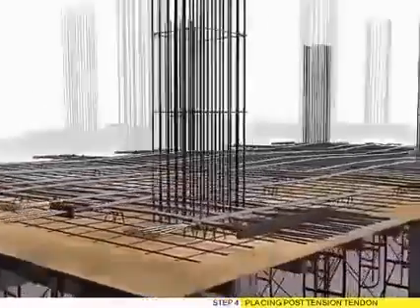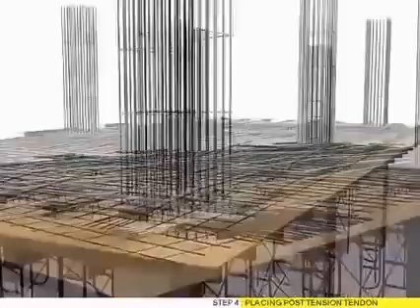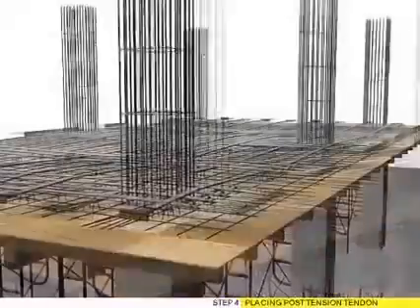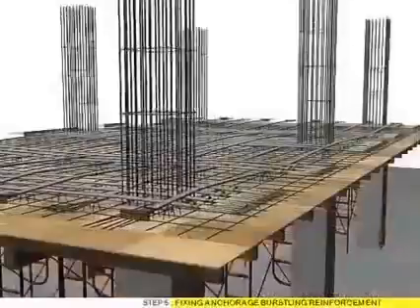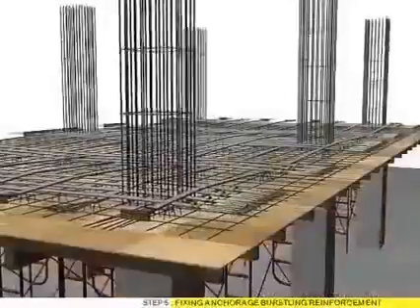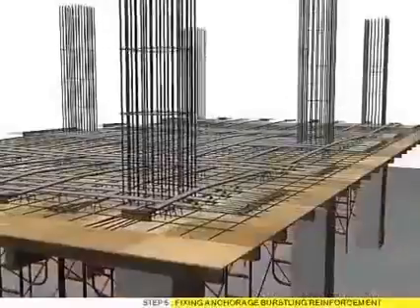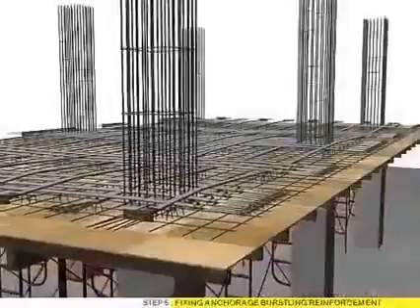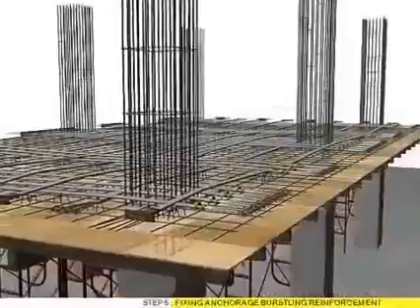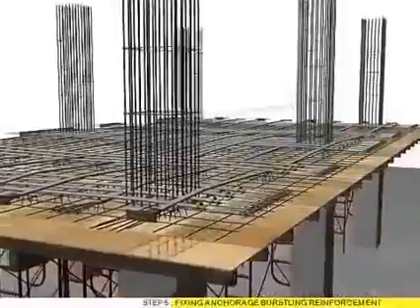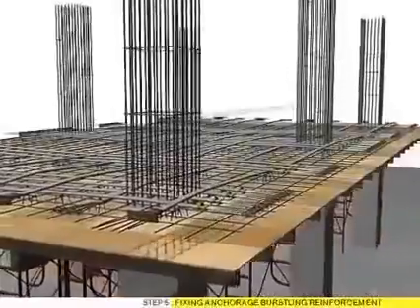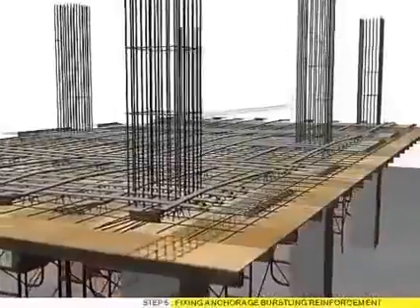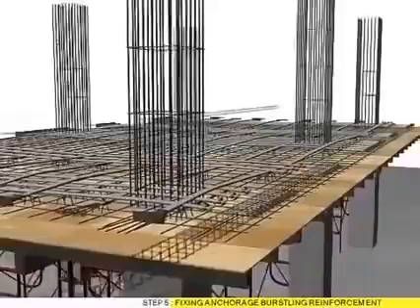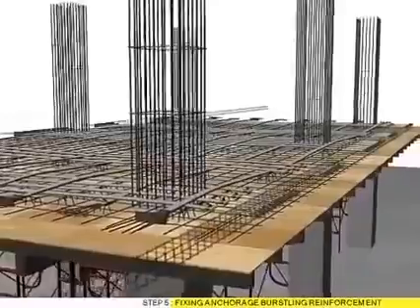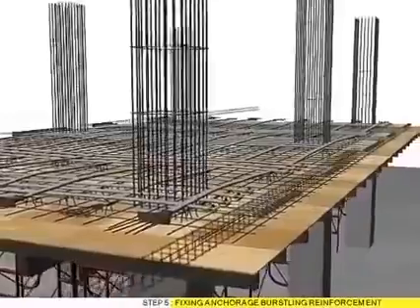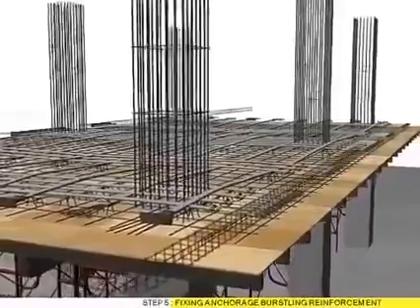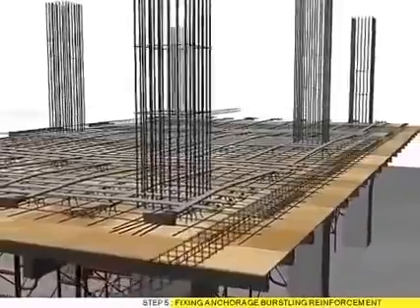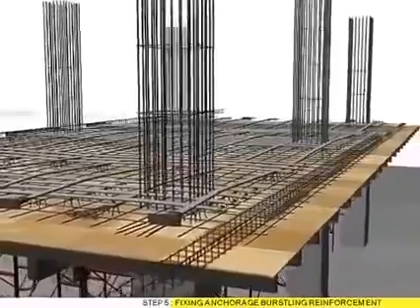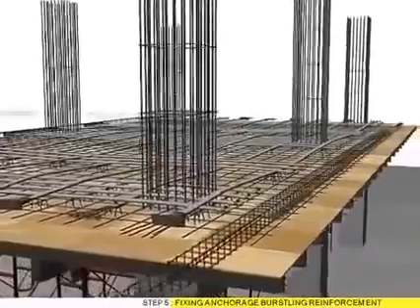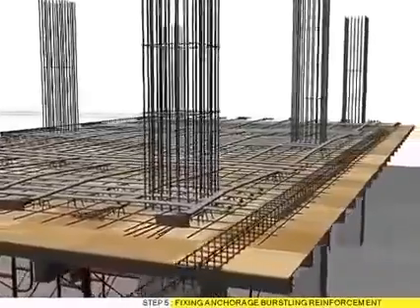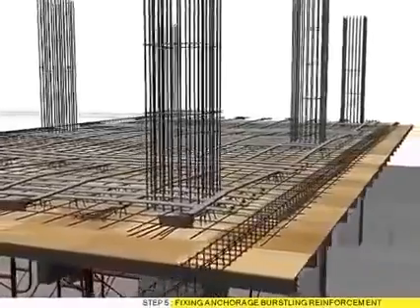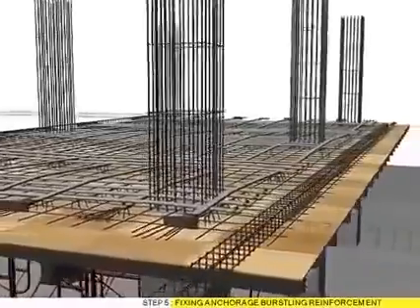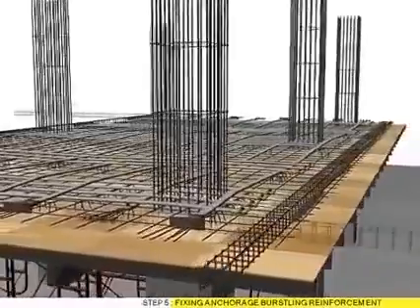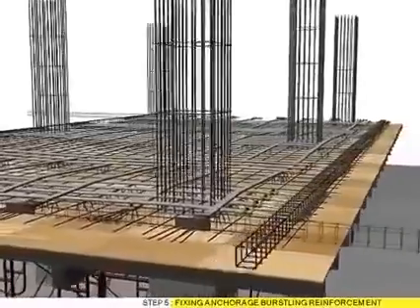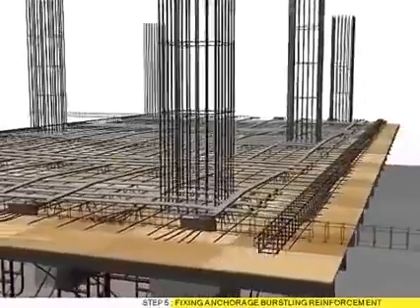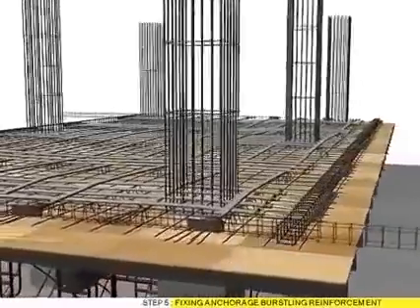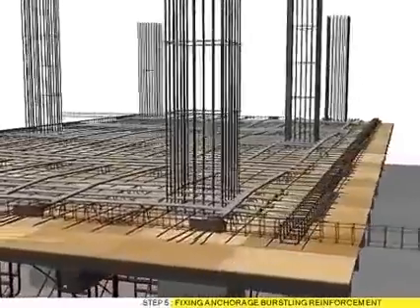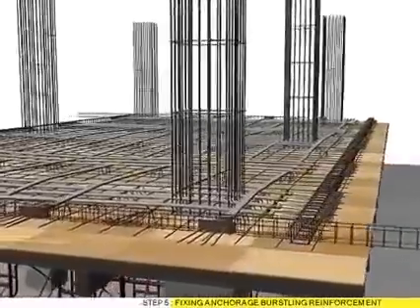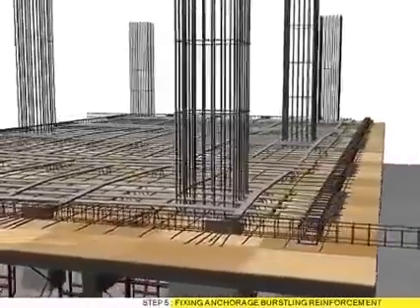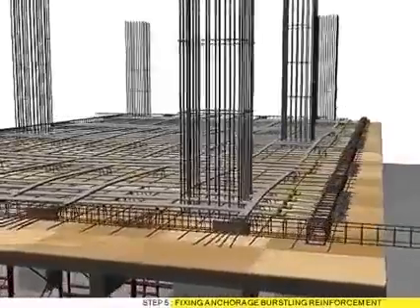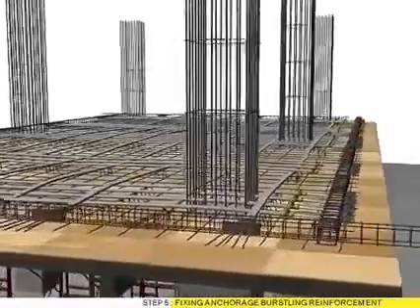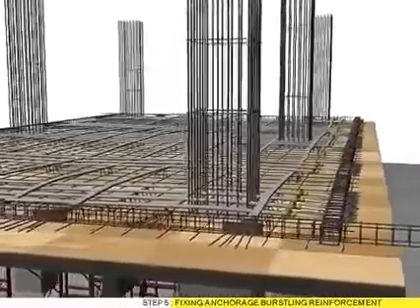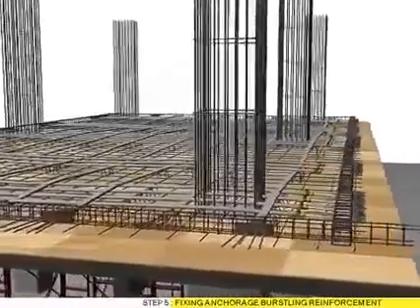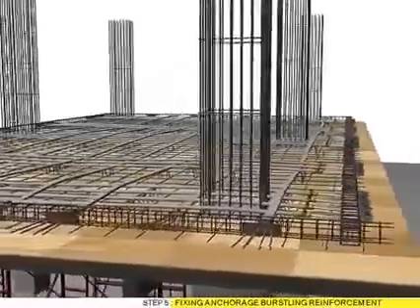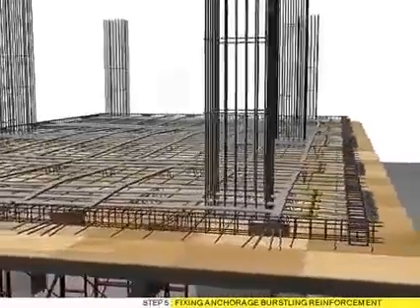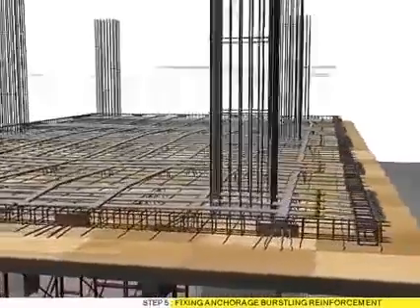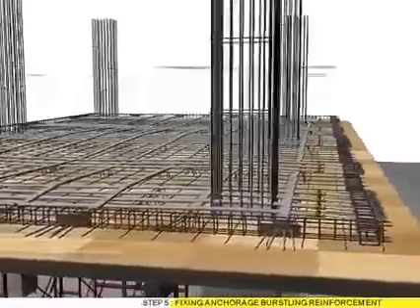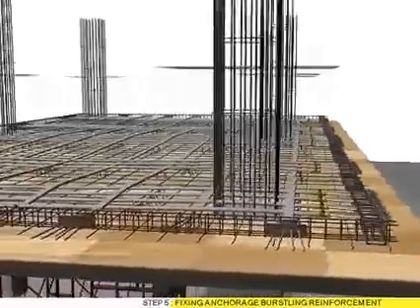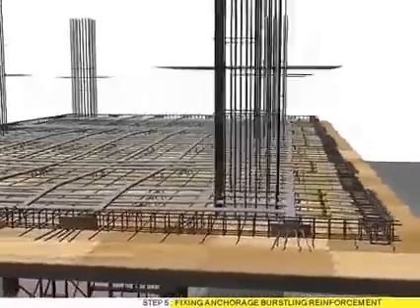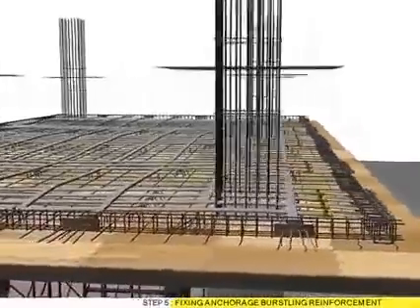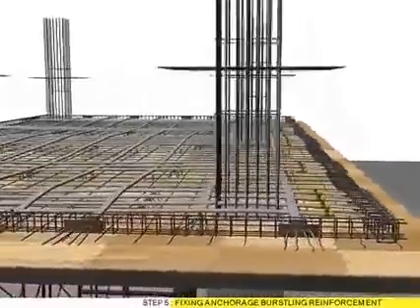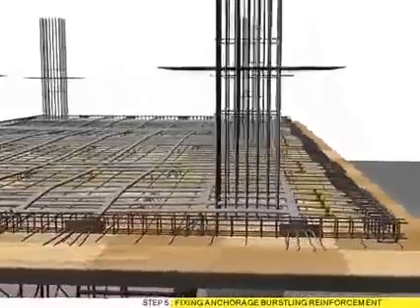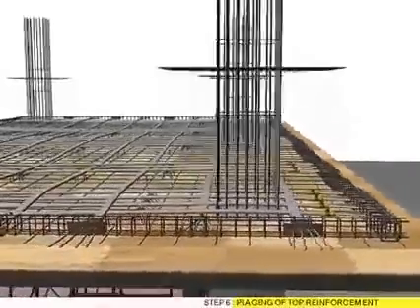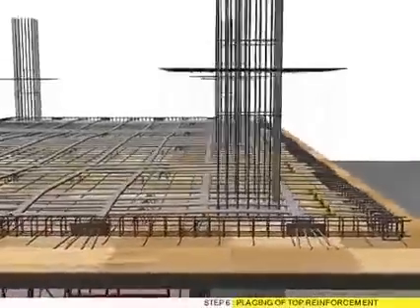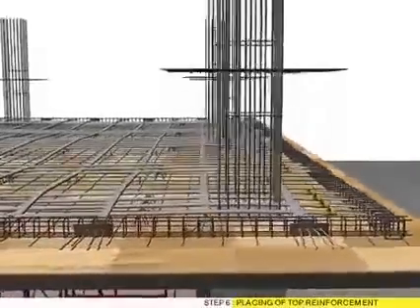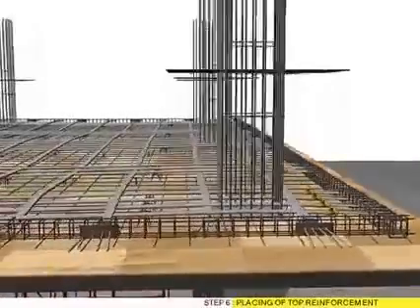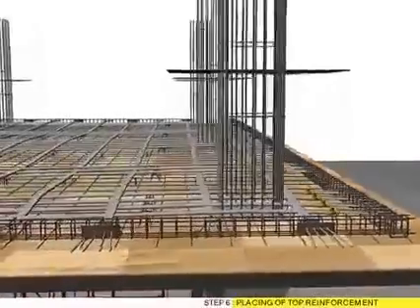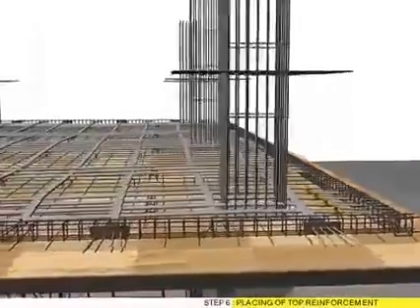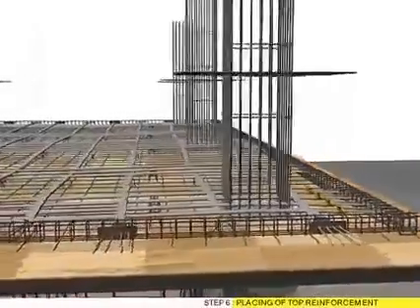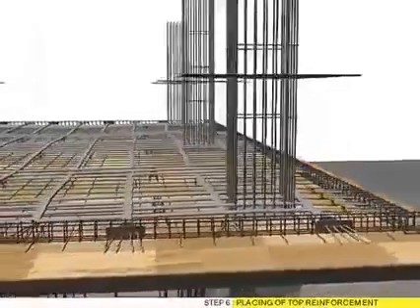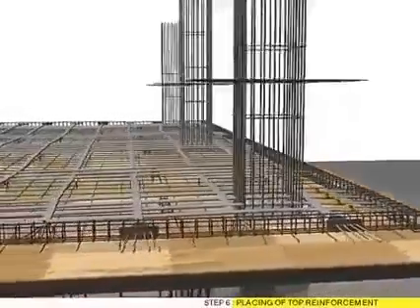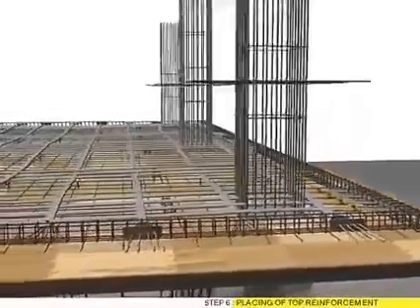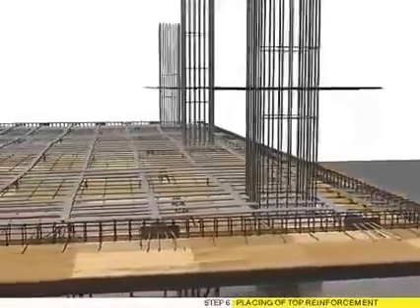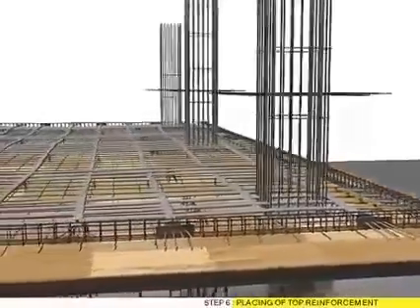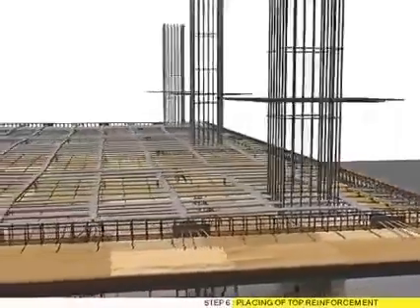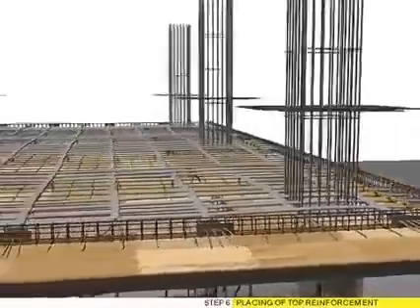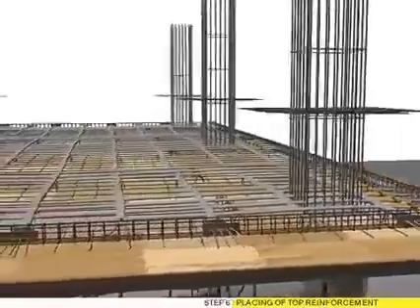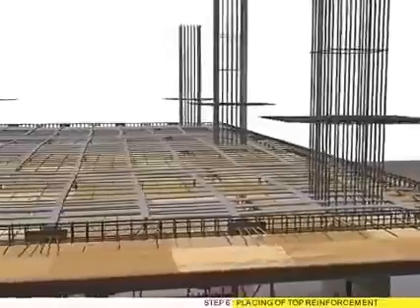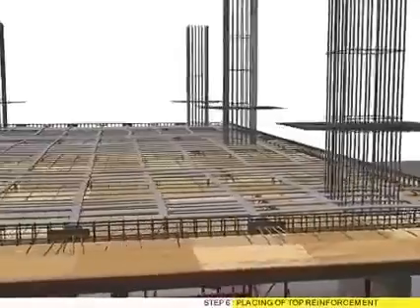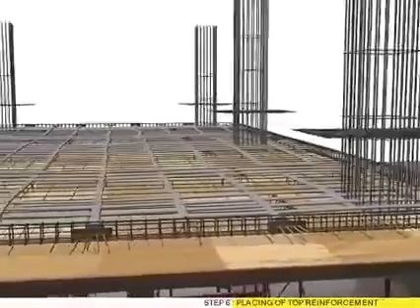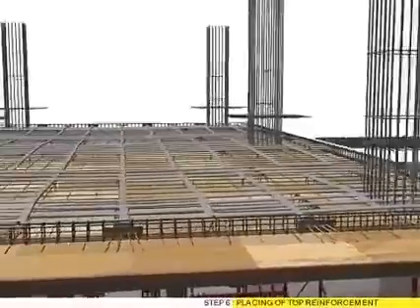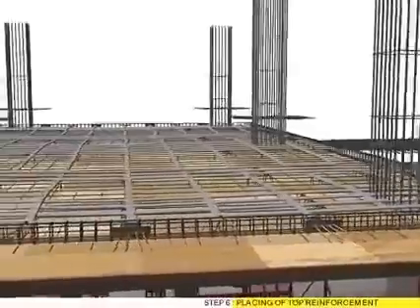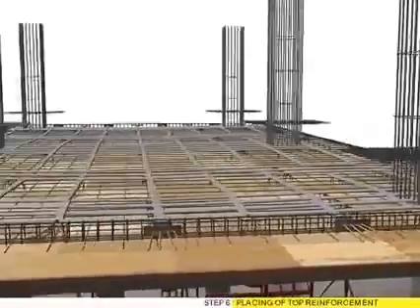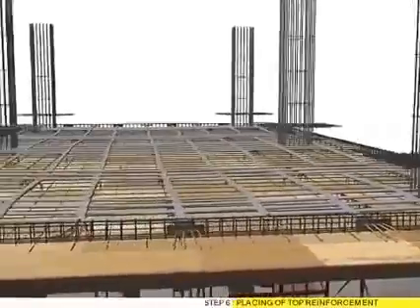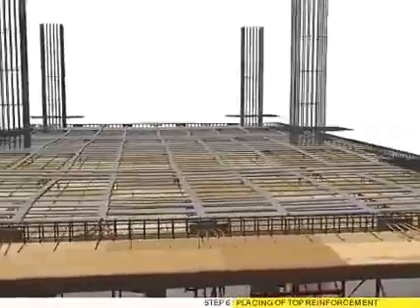Step 5: Fixing anchorage bustering reinforcement. Step 6: Placing of top reinforcement.